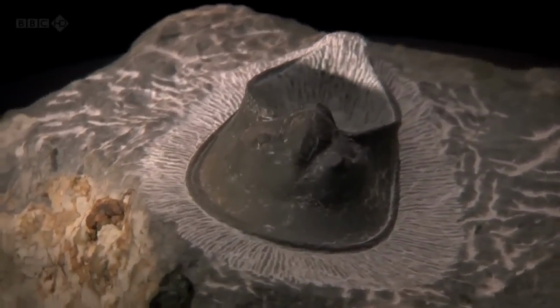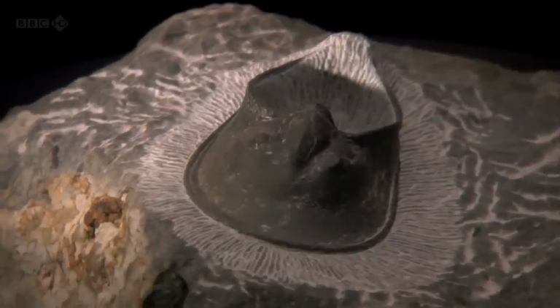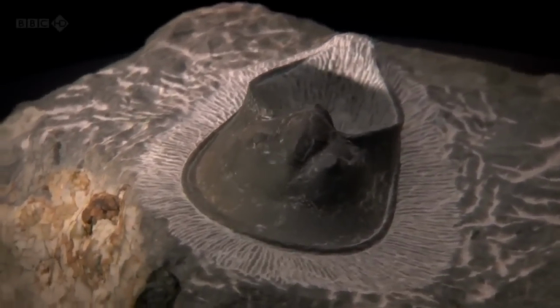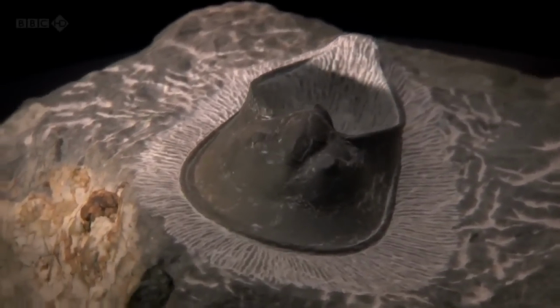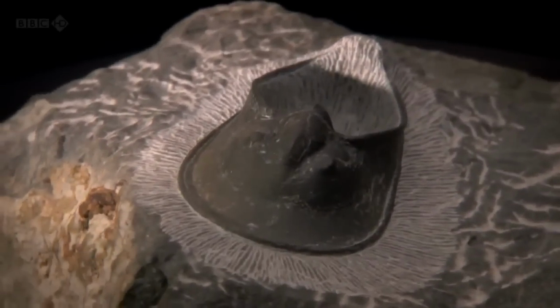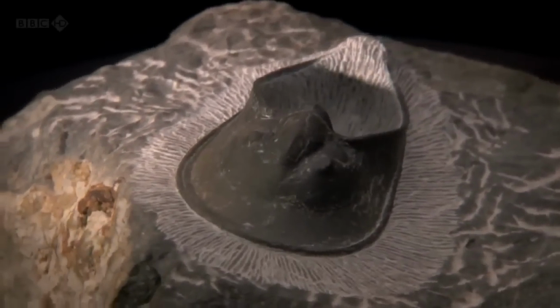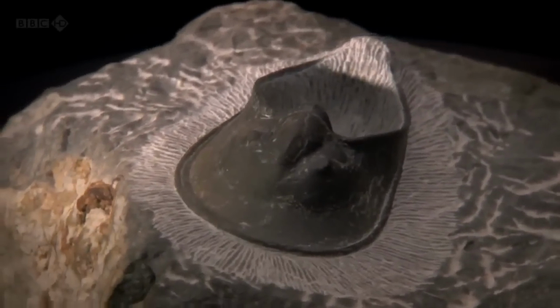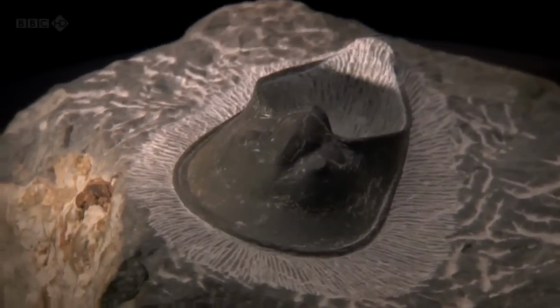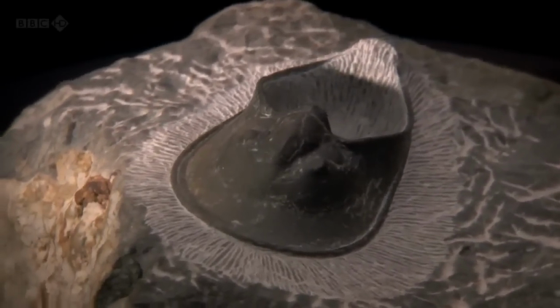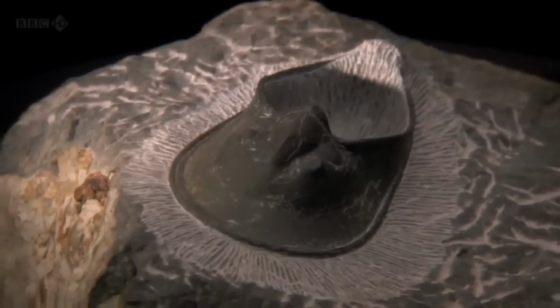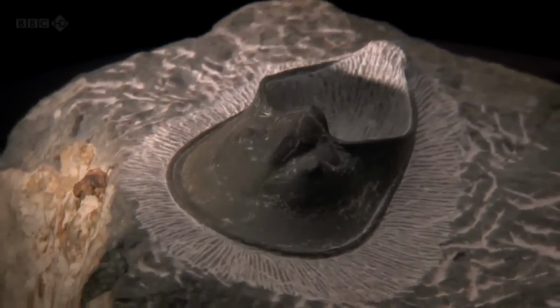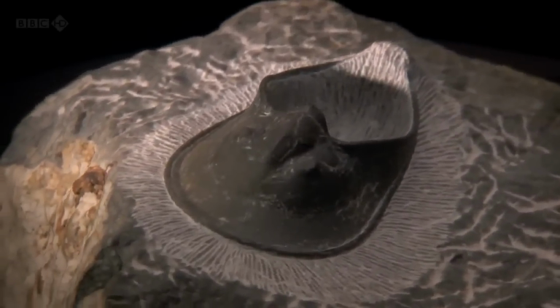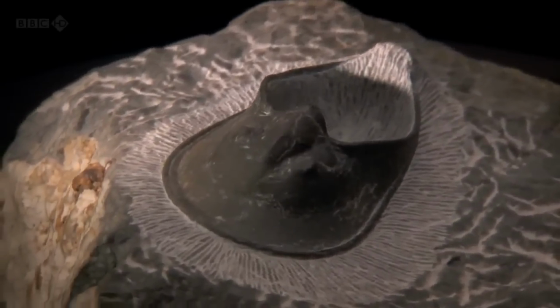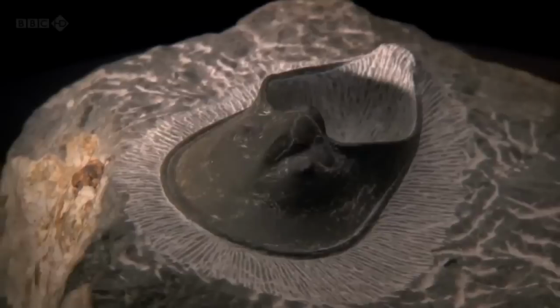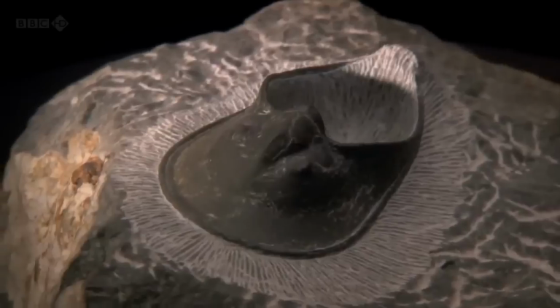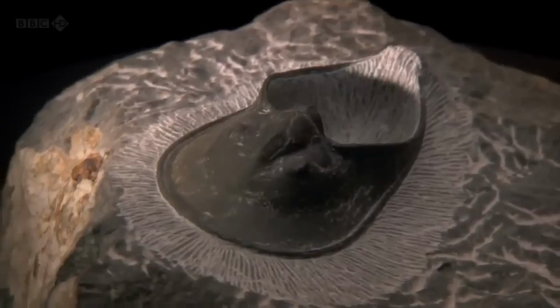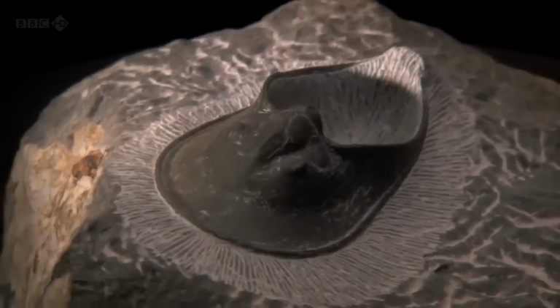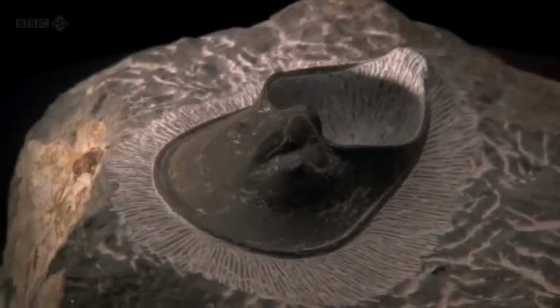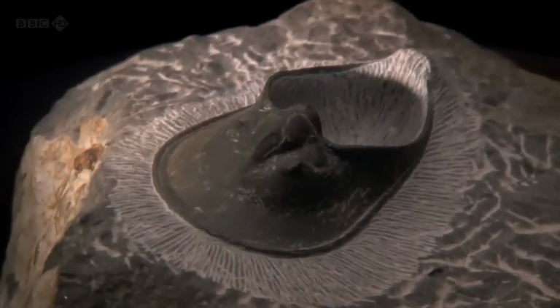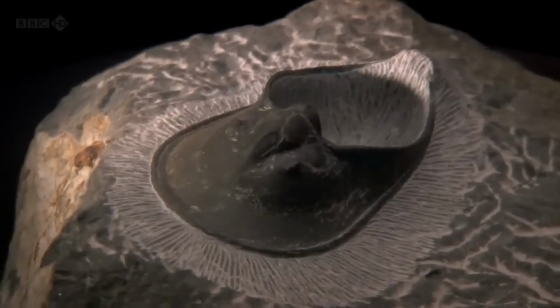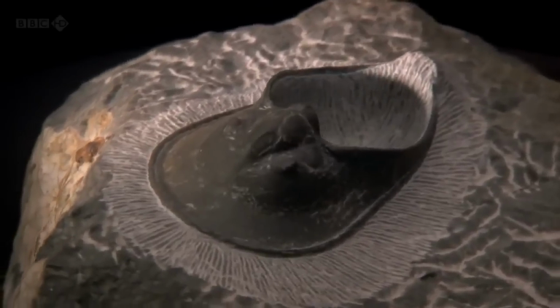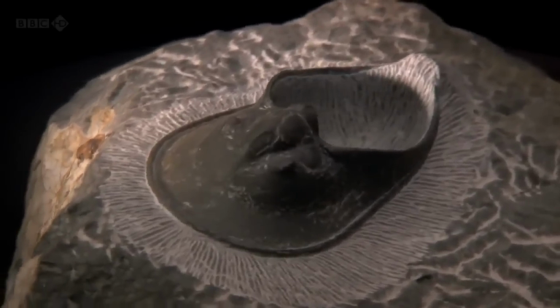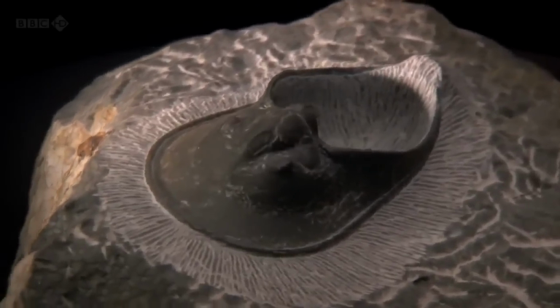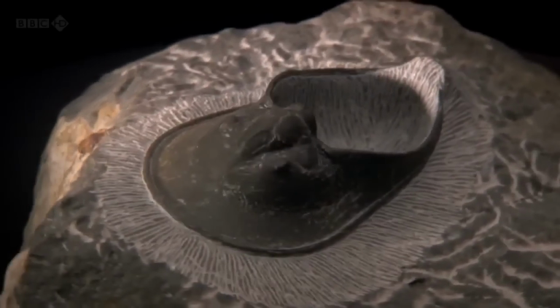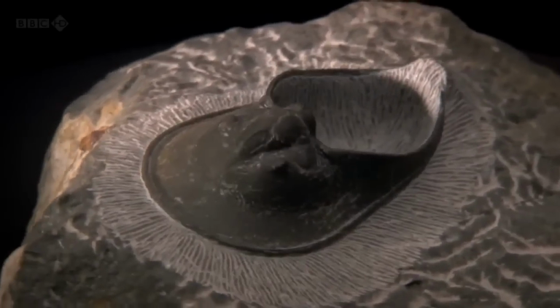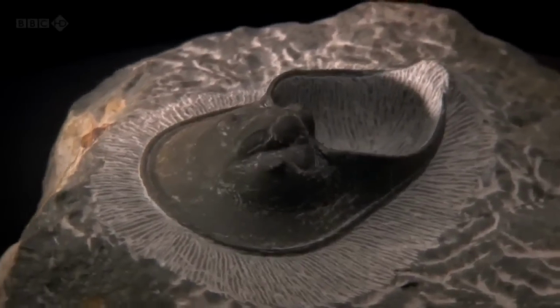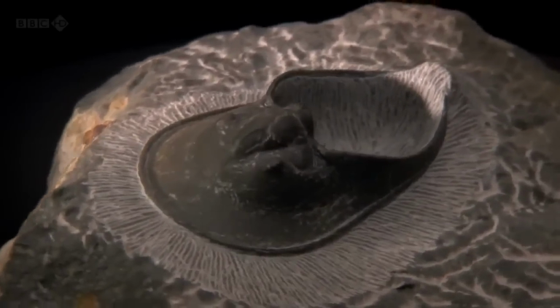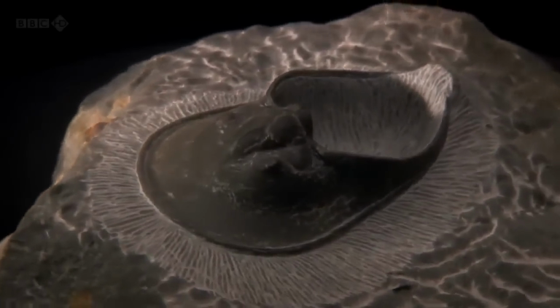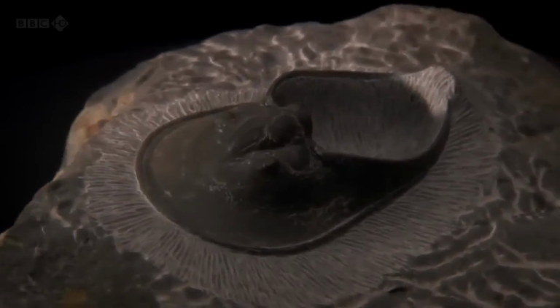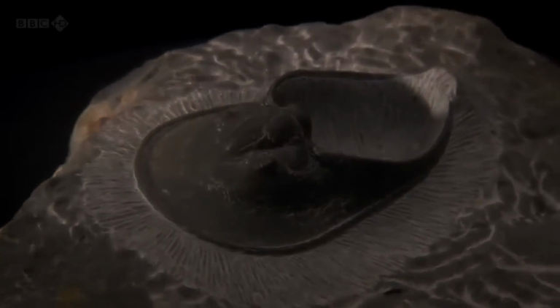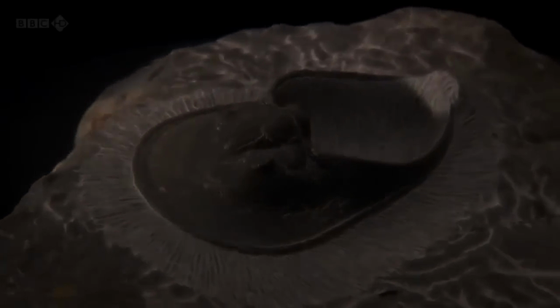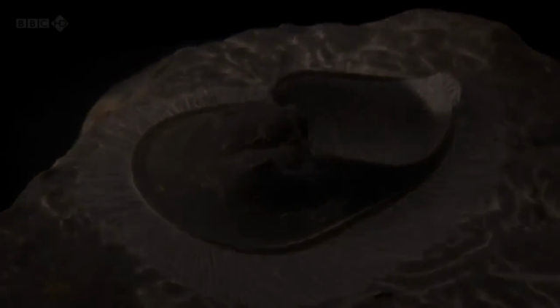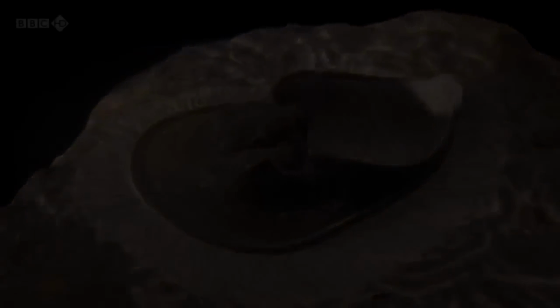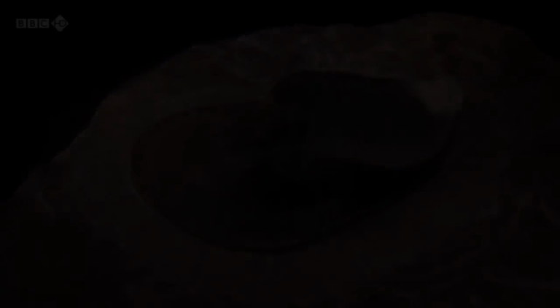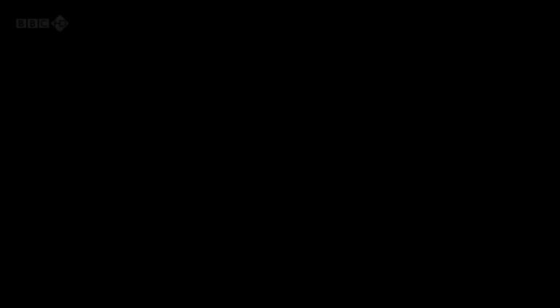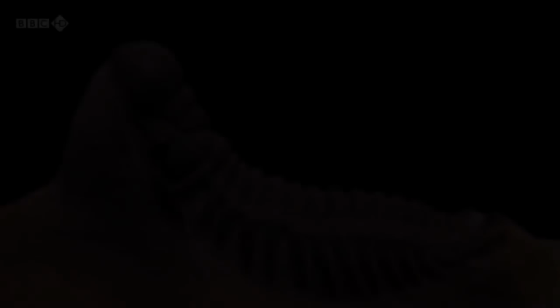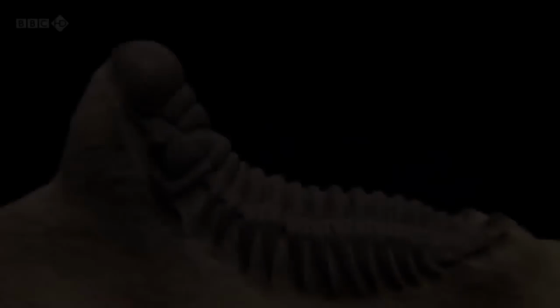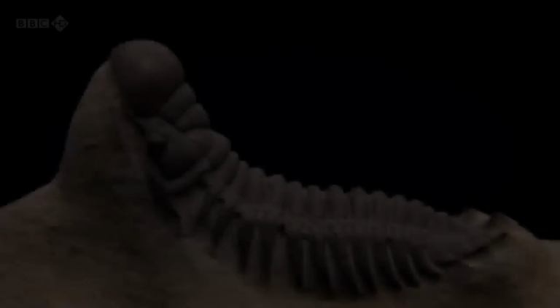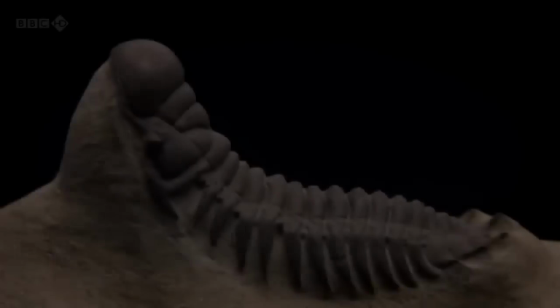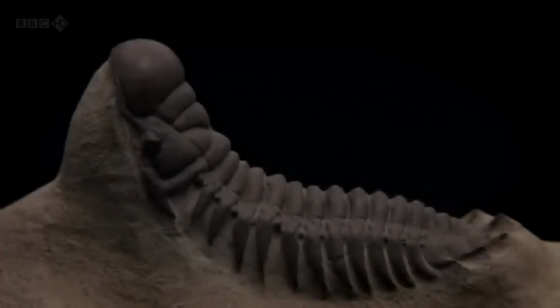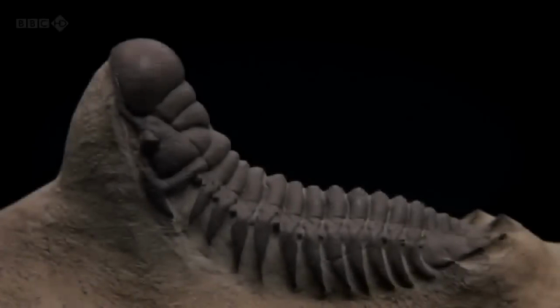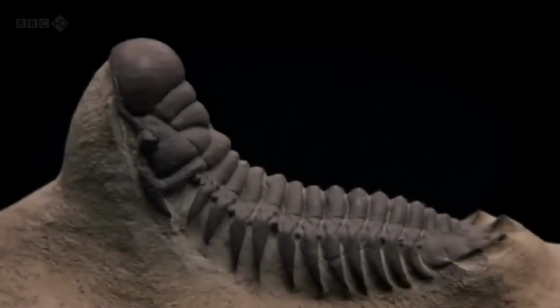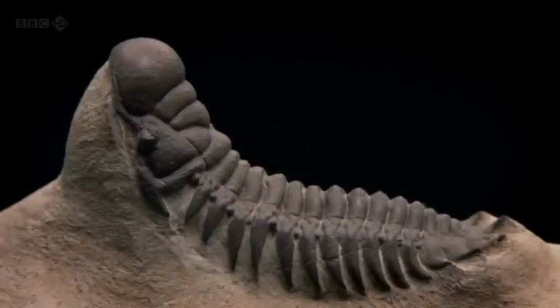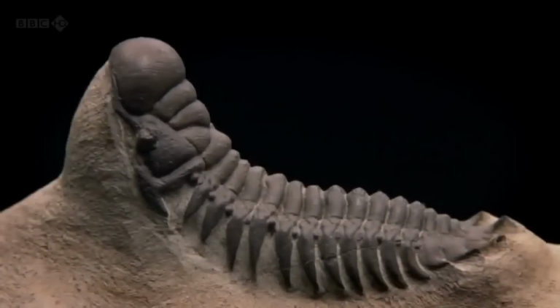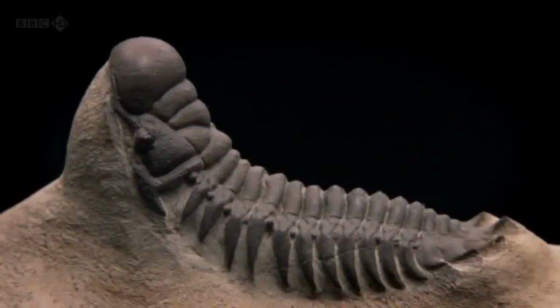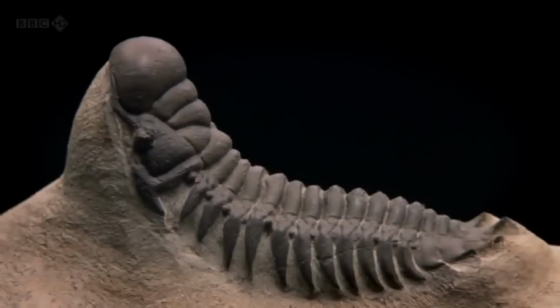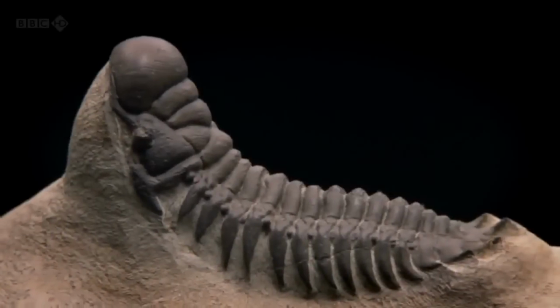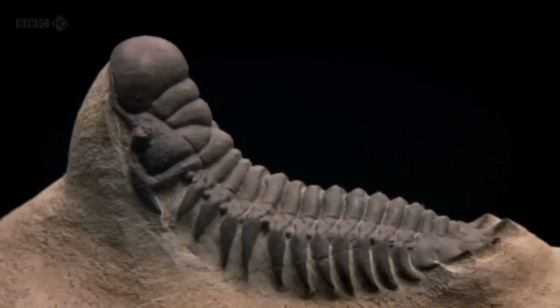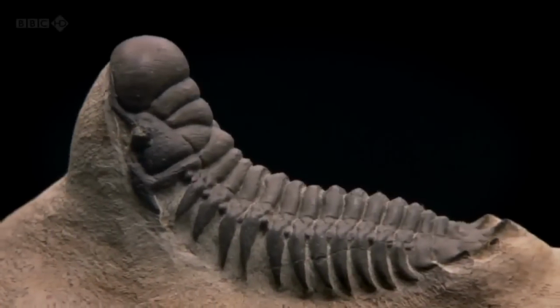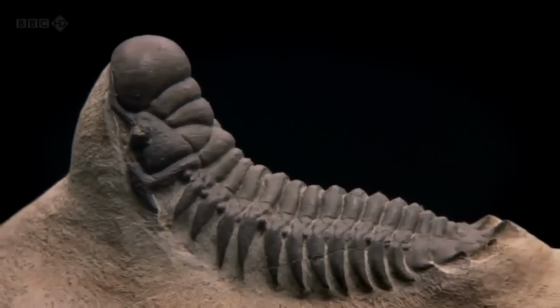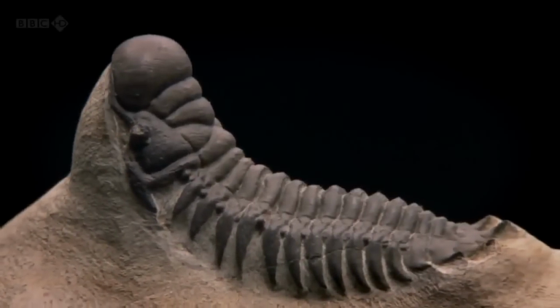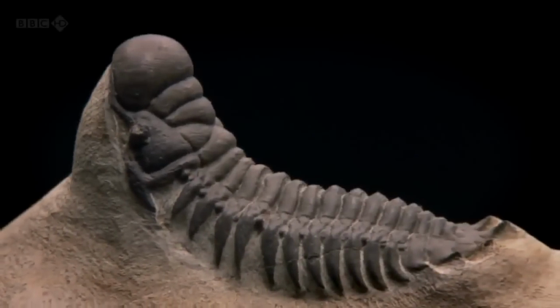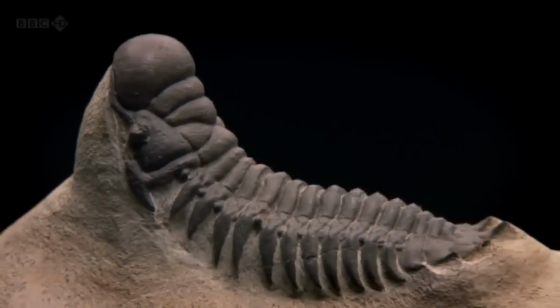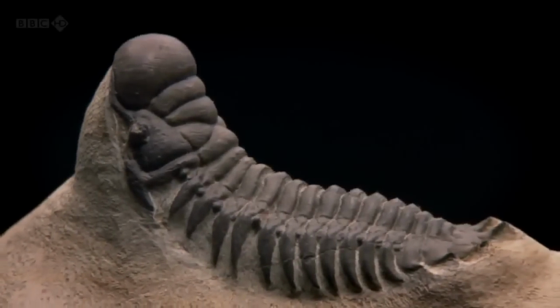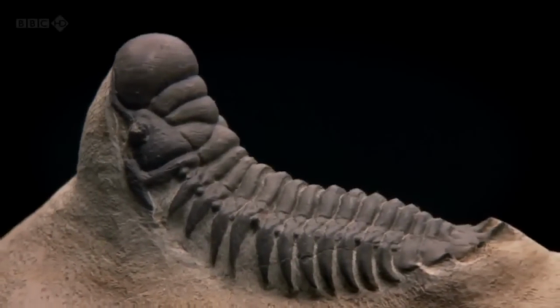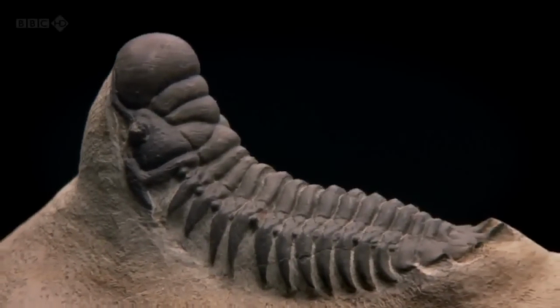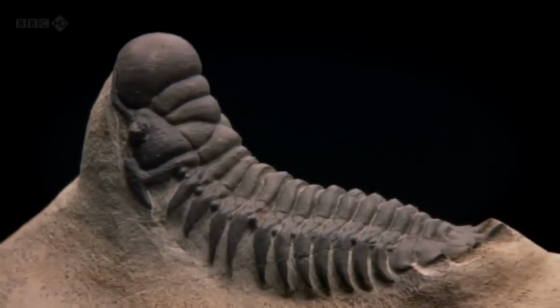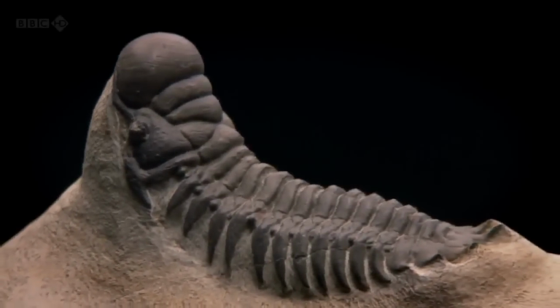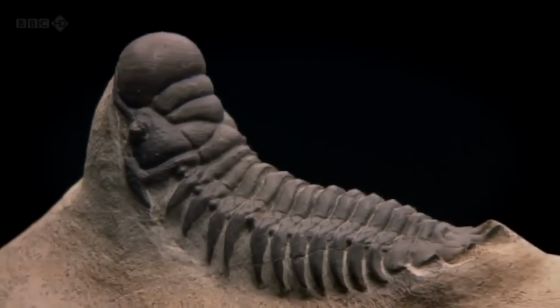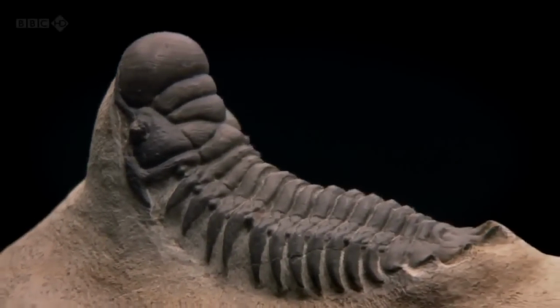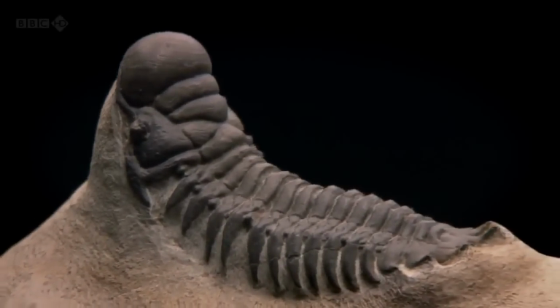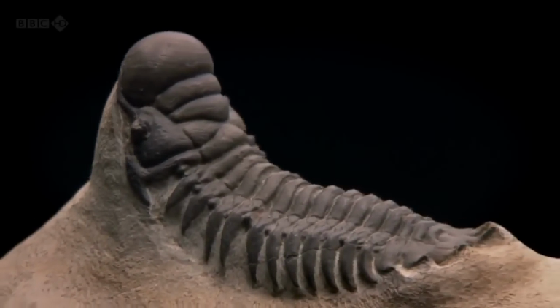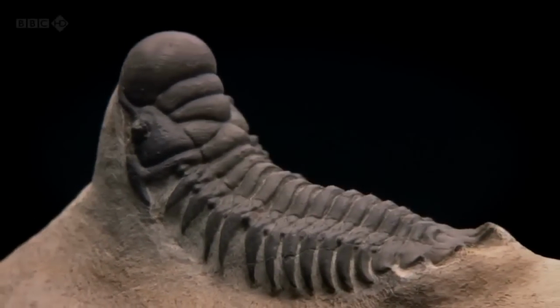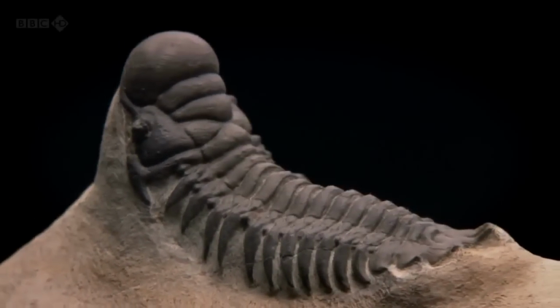There are about 50,000 different trilobite species that we know of, and doubtless there are still many more to be discovered.